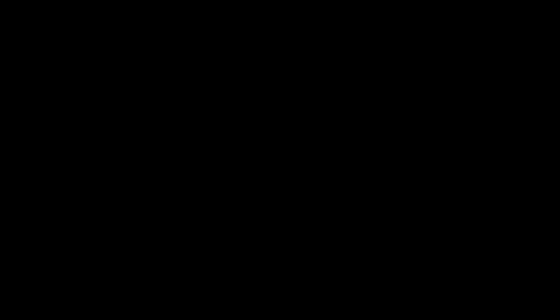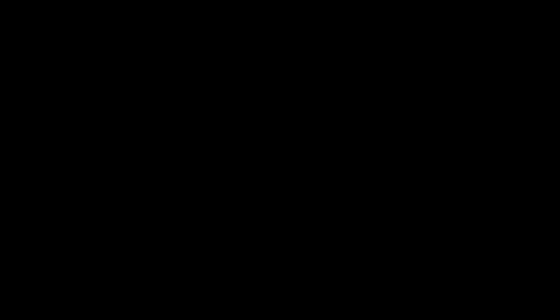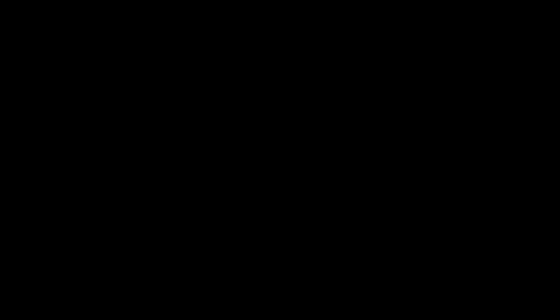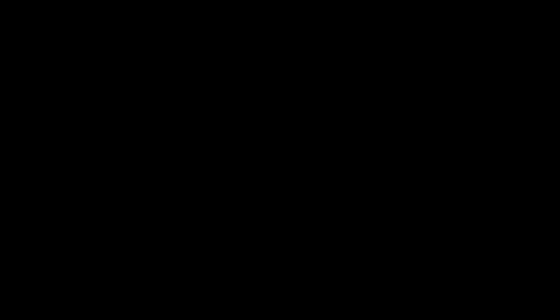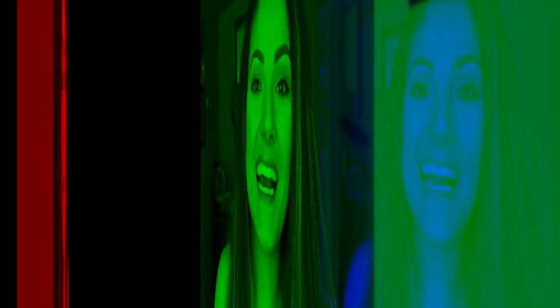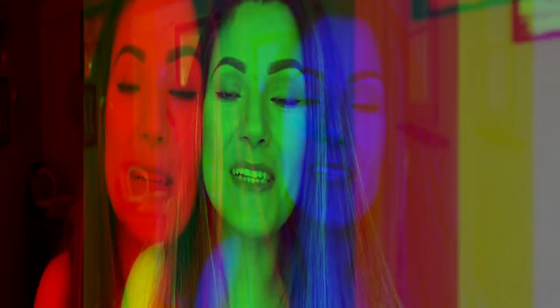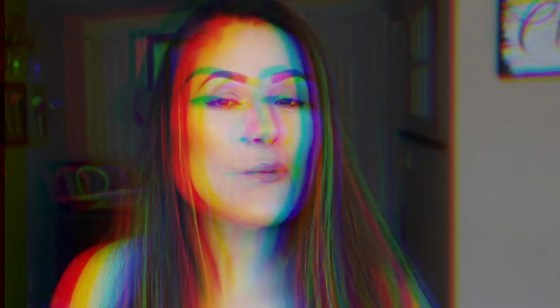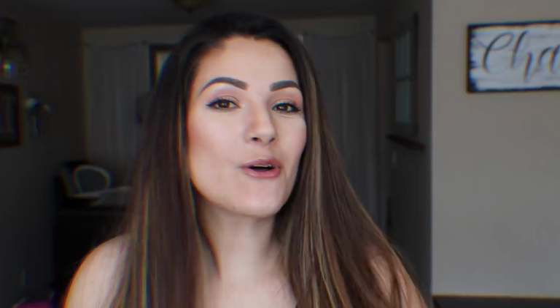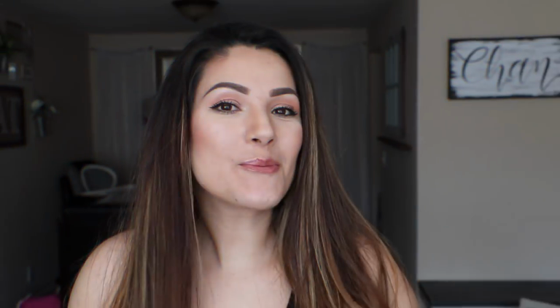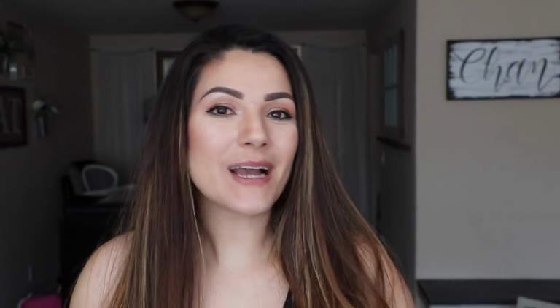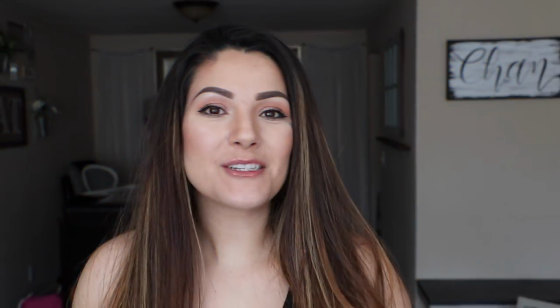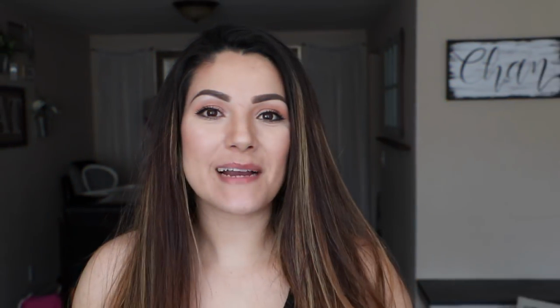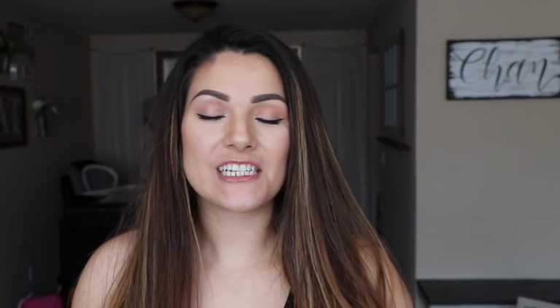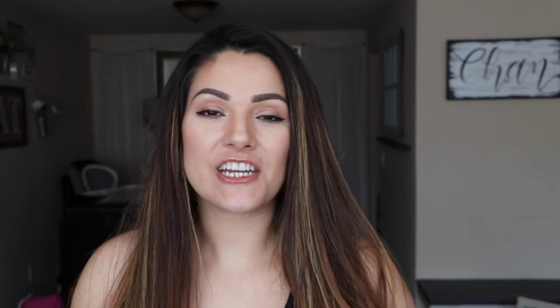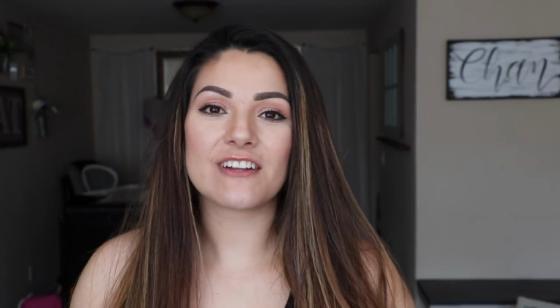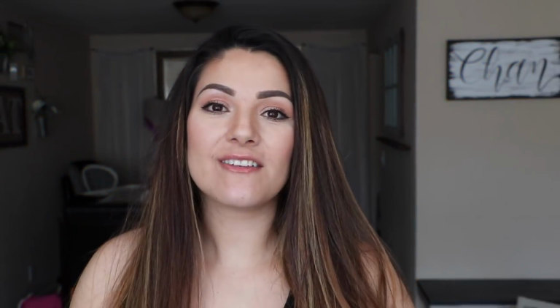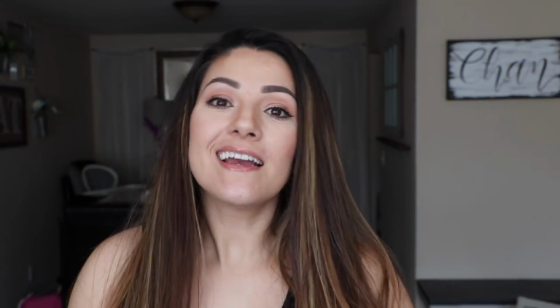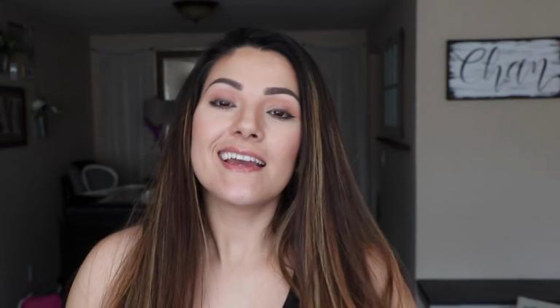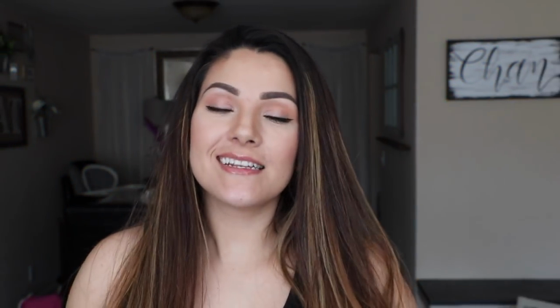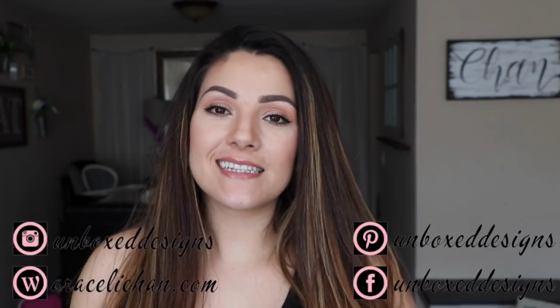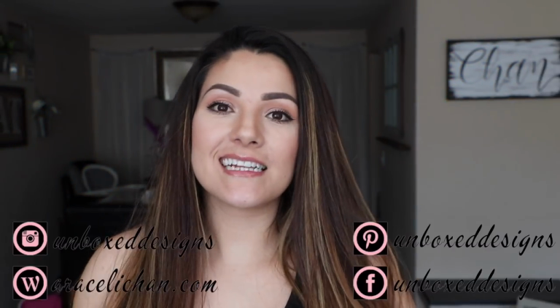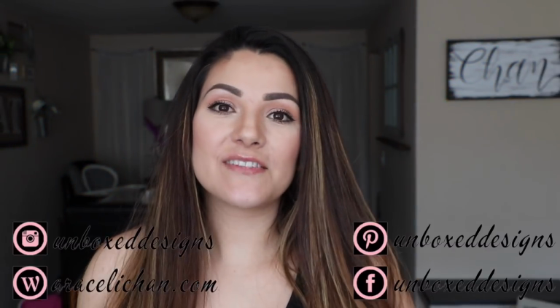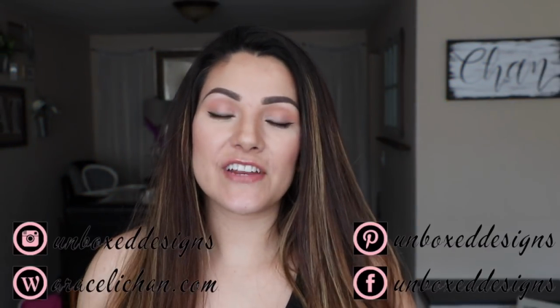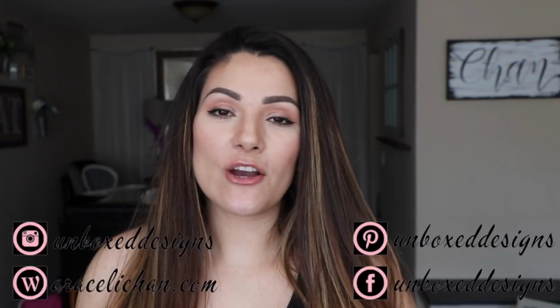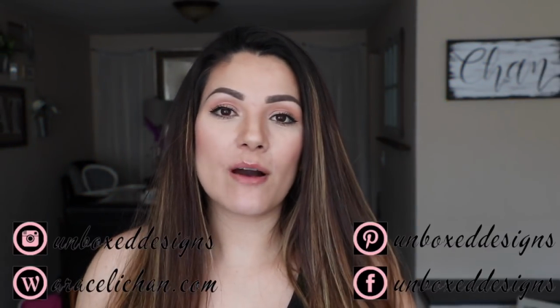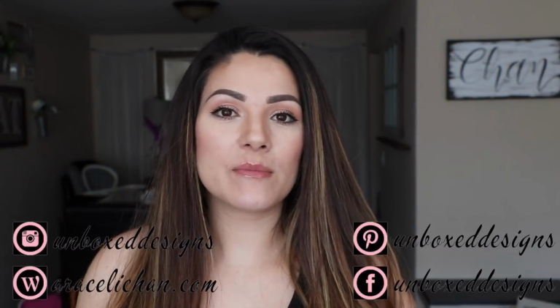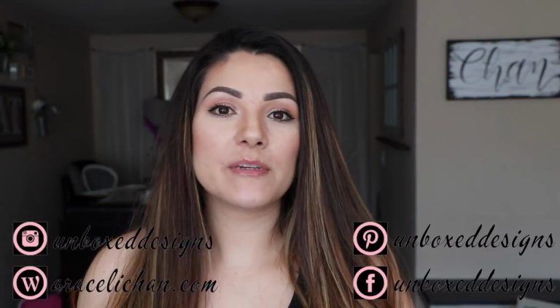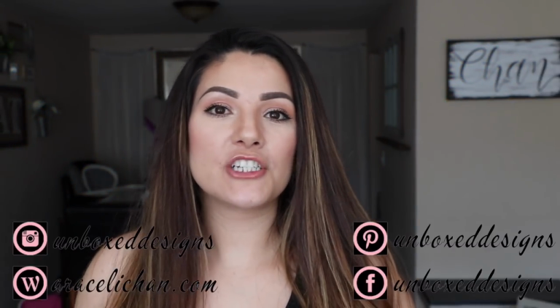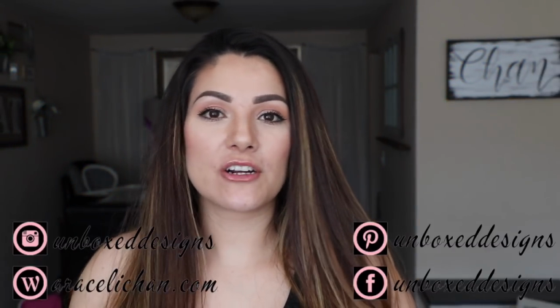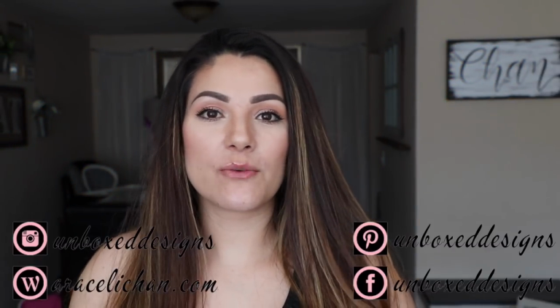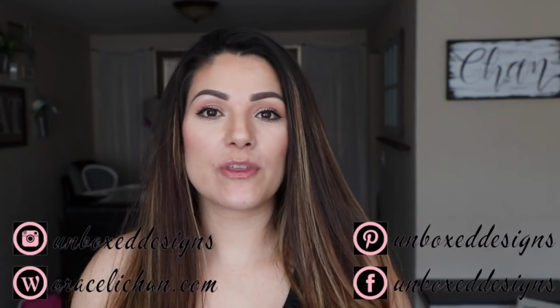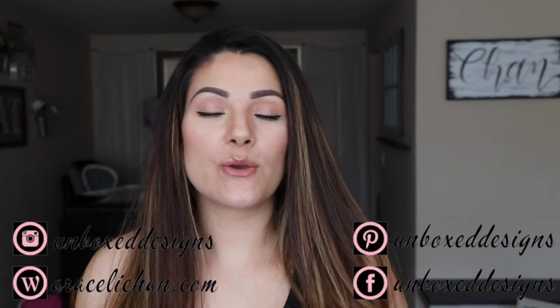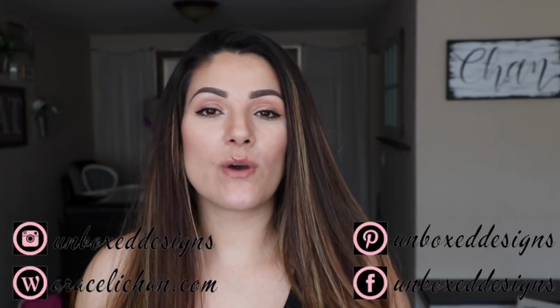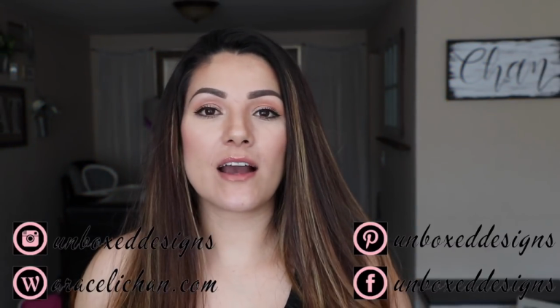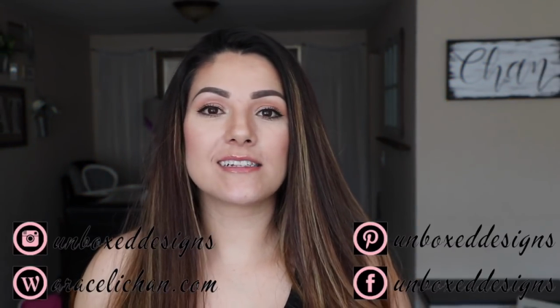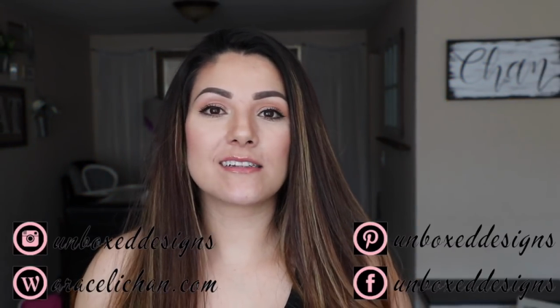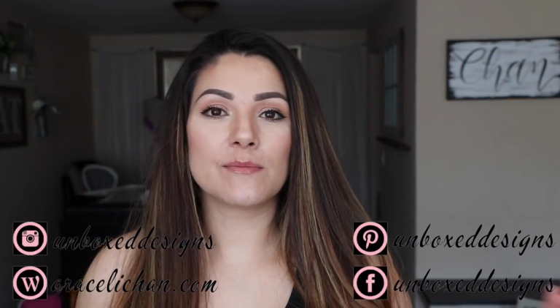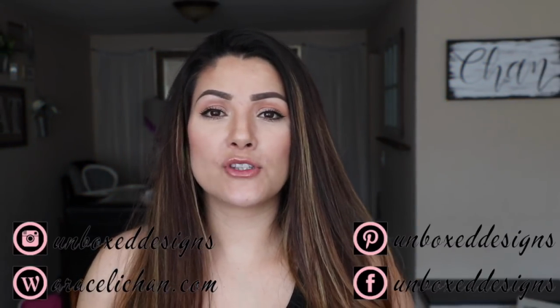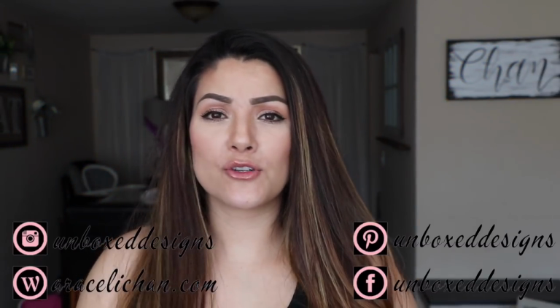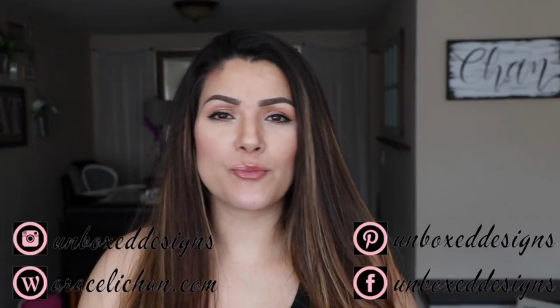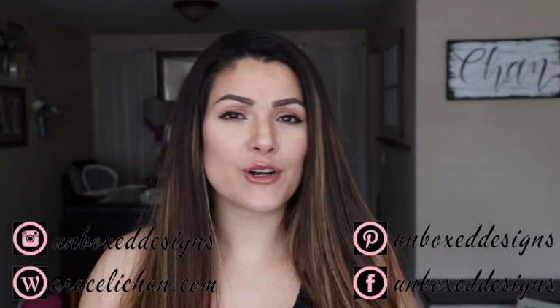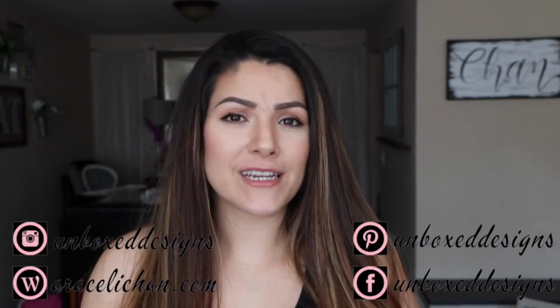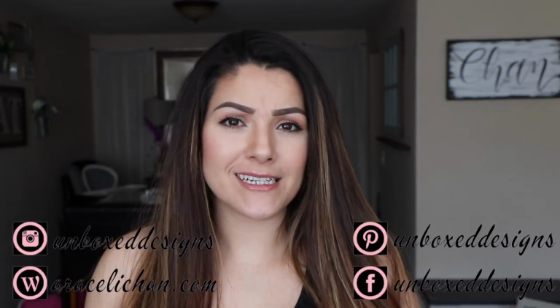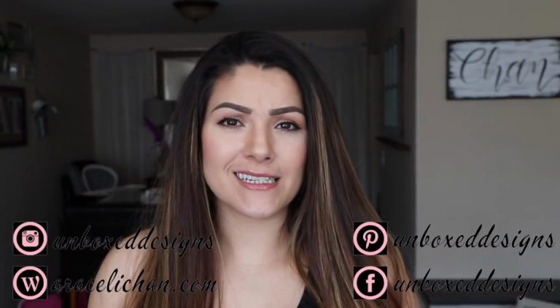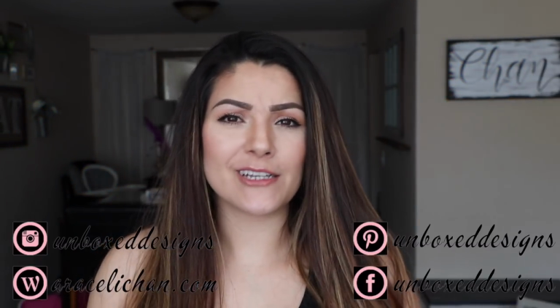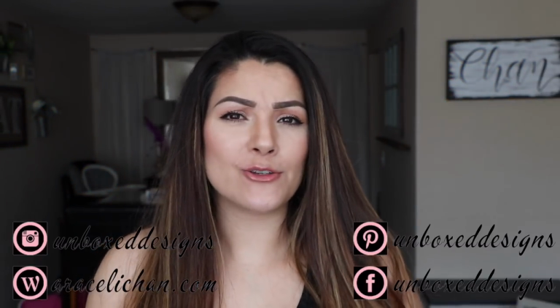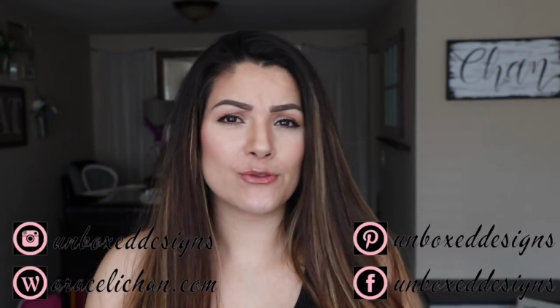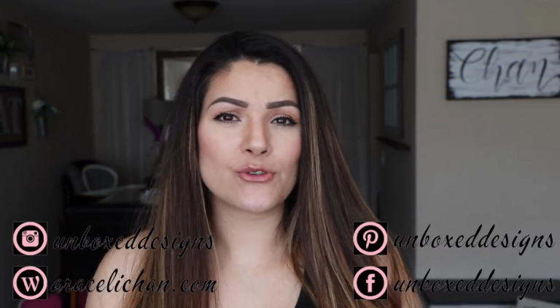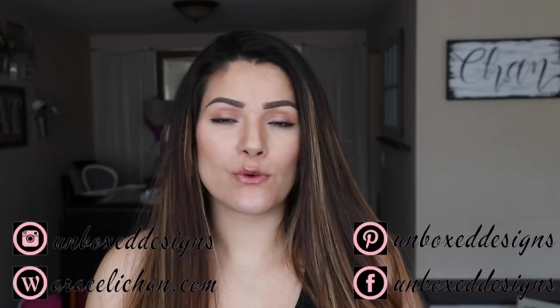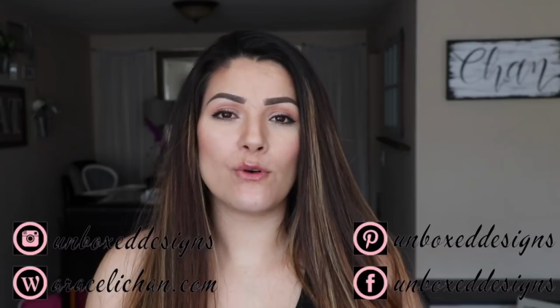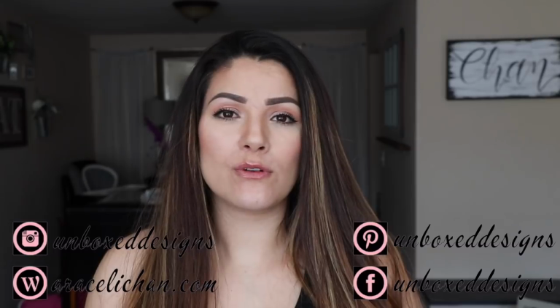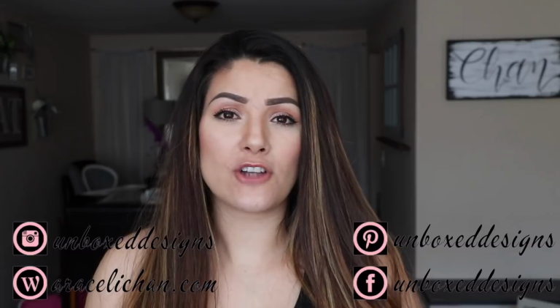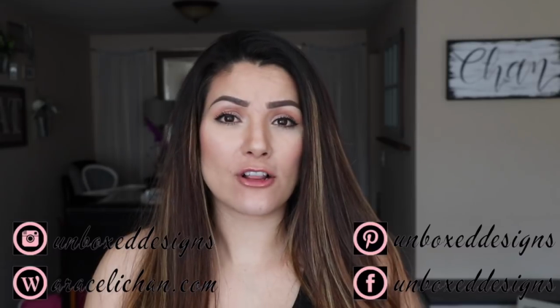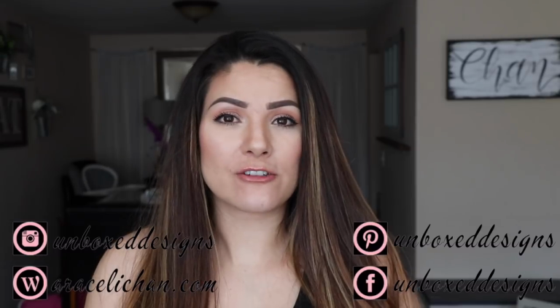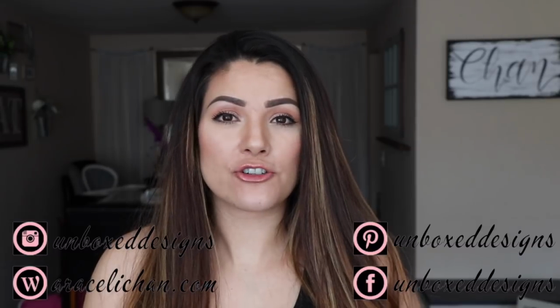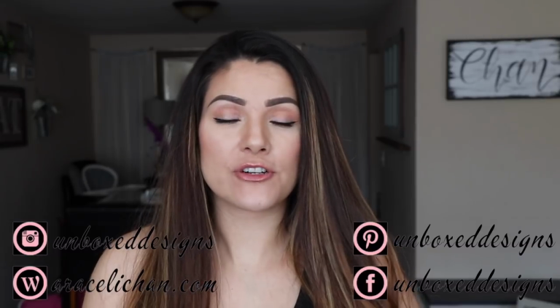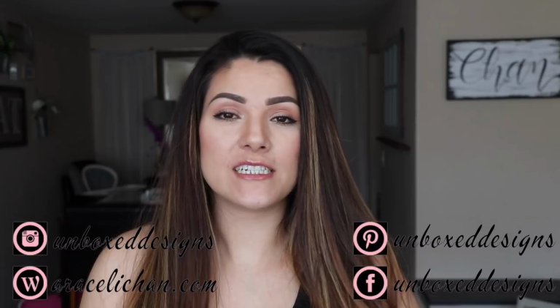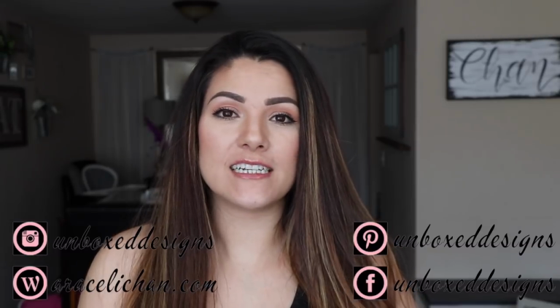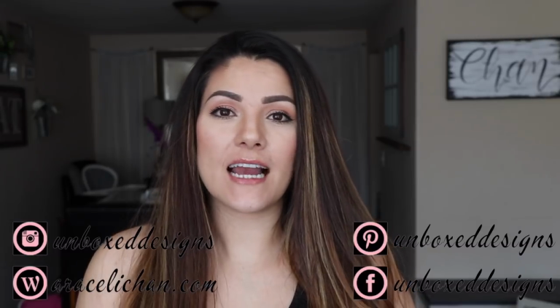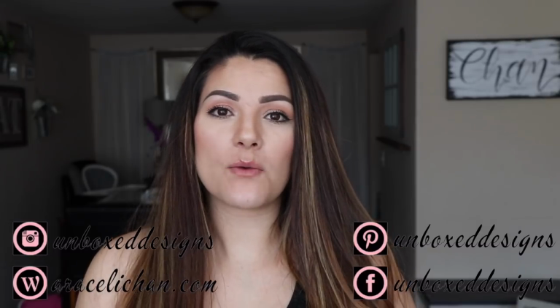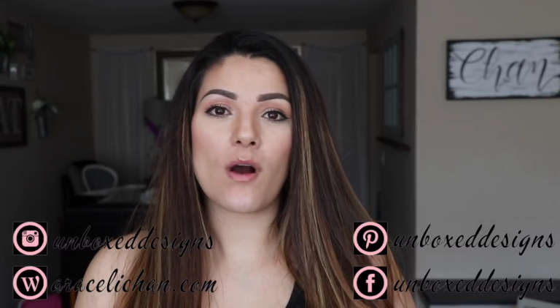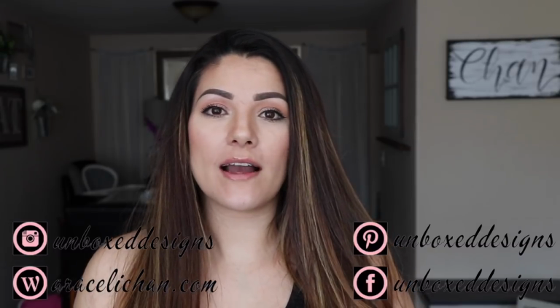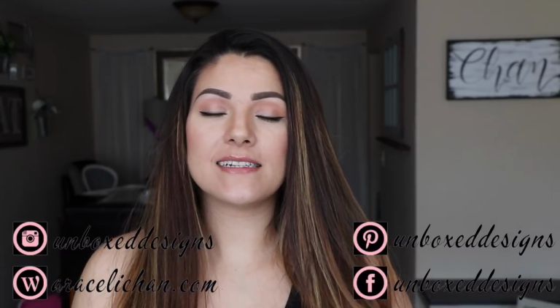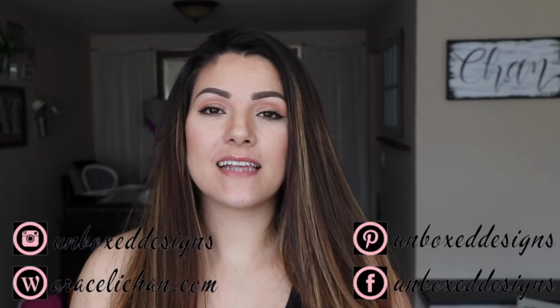Hi guys, welcome back to my channel. In today's video, I'm going to be sharing with you guys some super easy, neutral Dollar Tree DIYs.